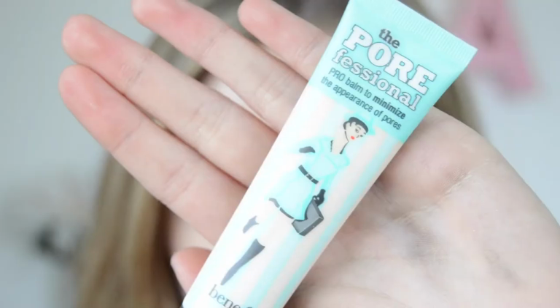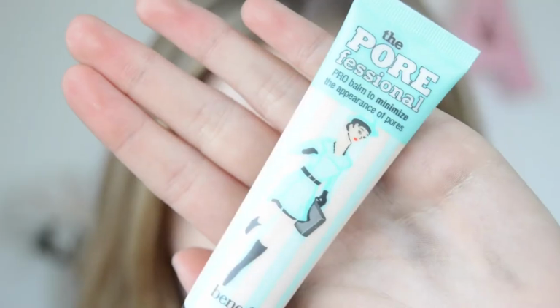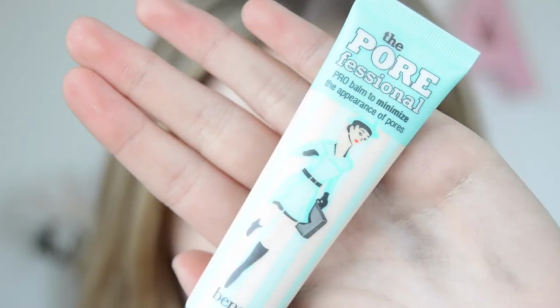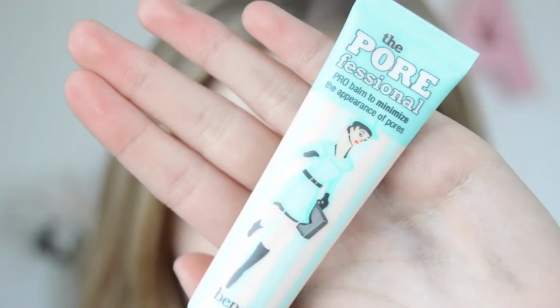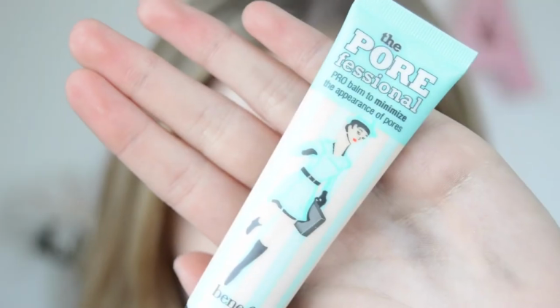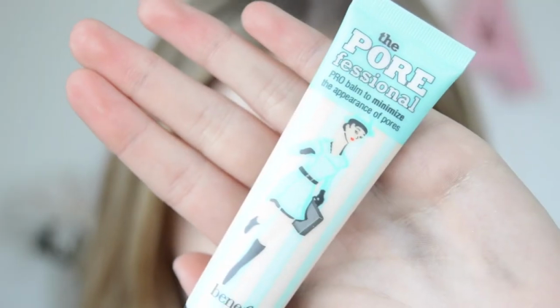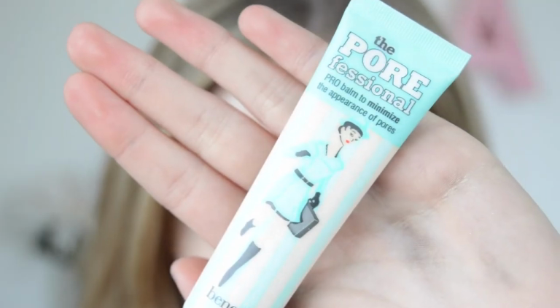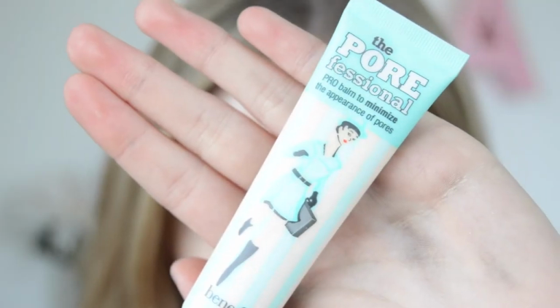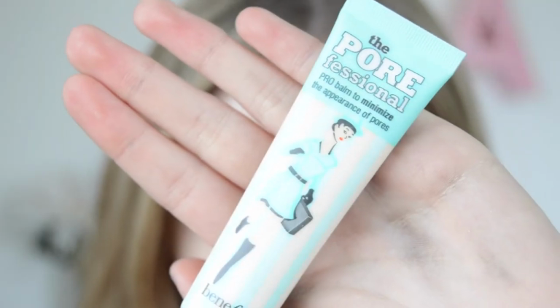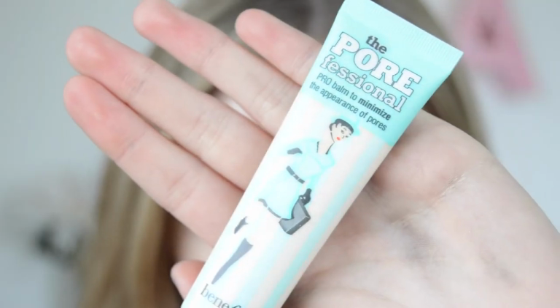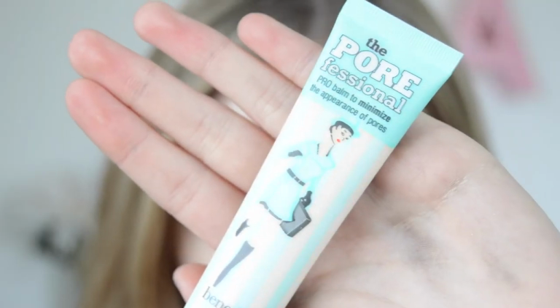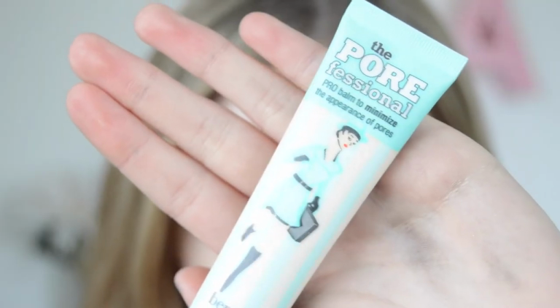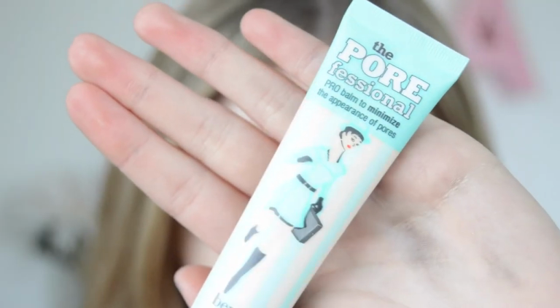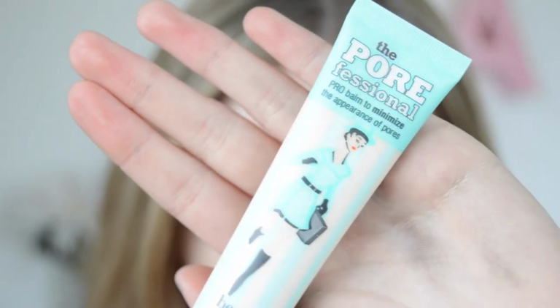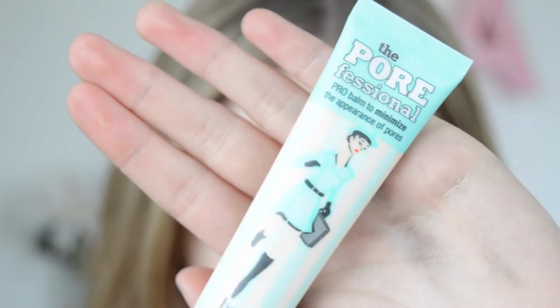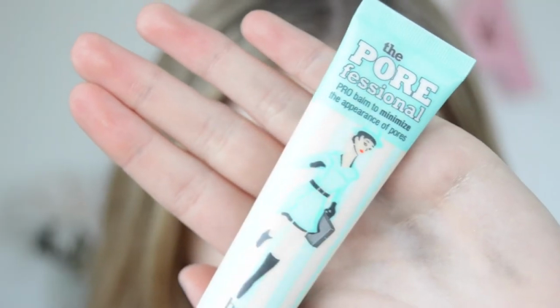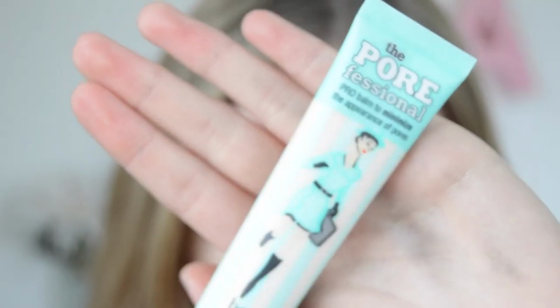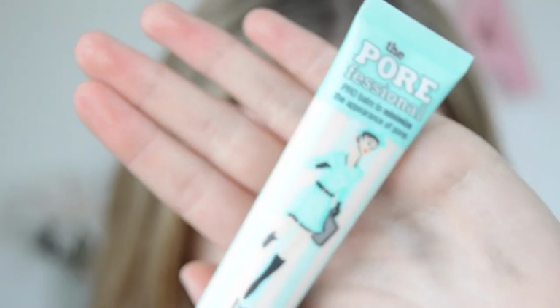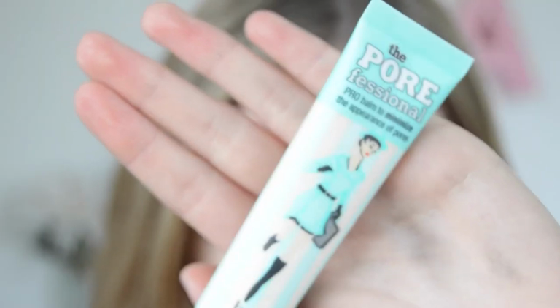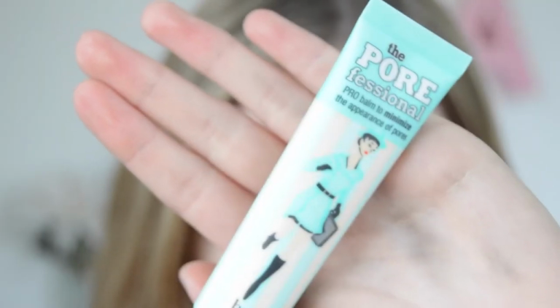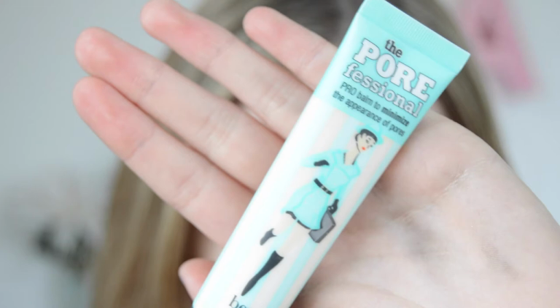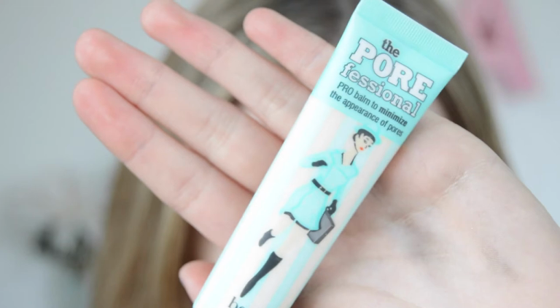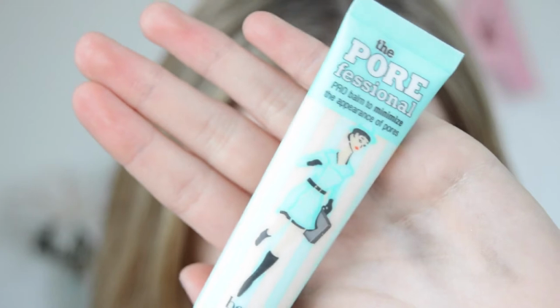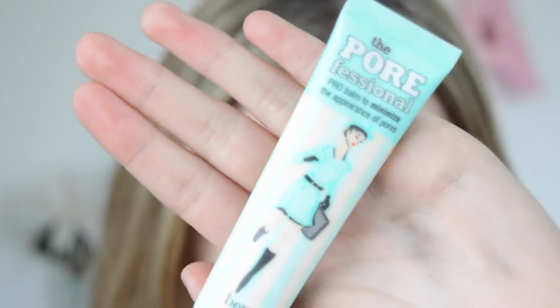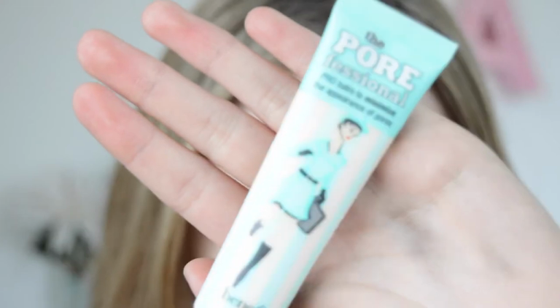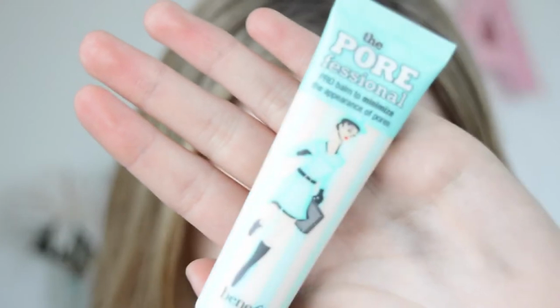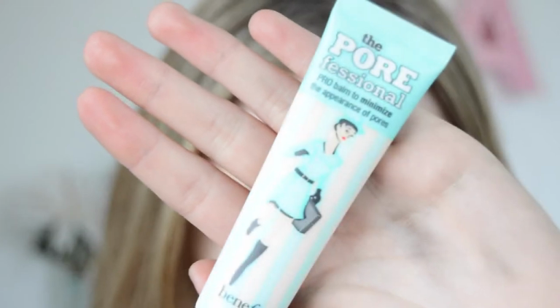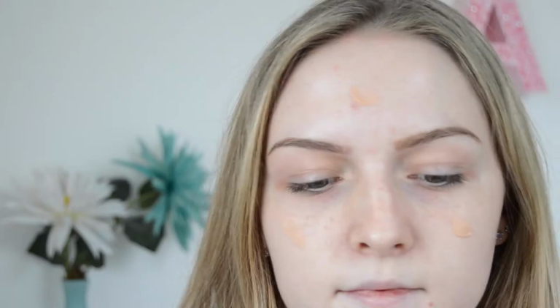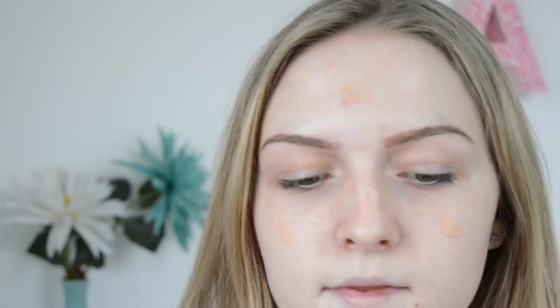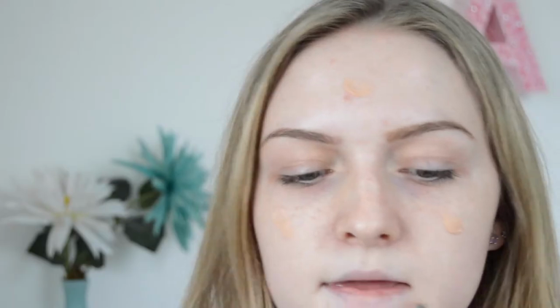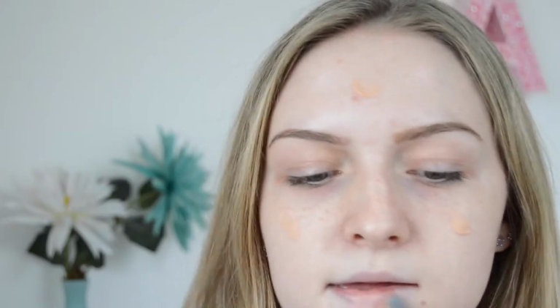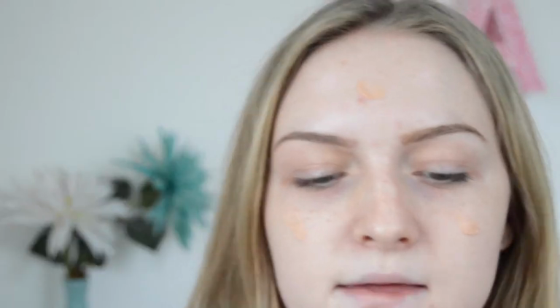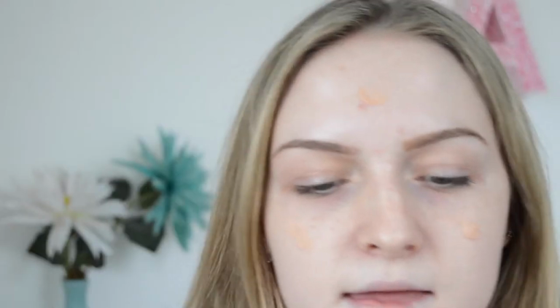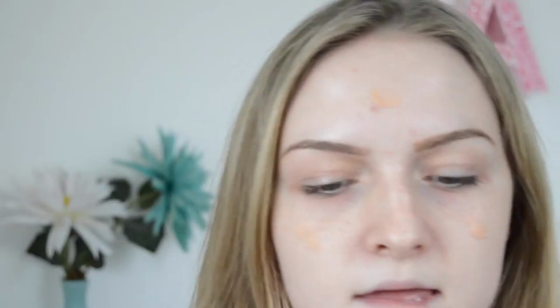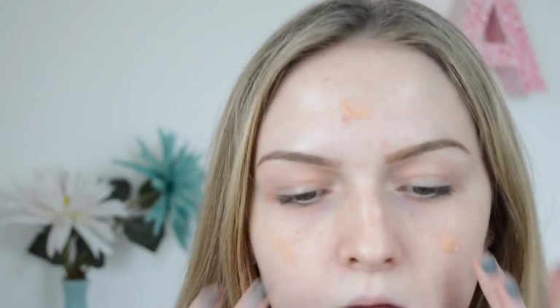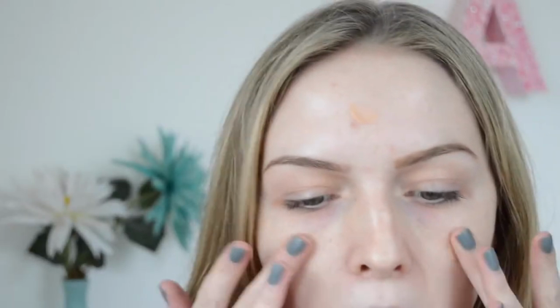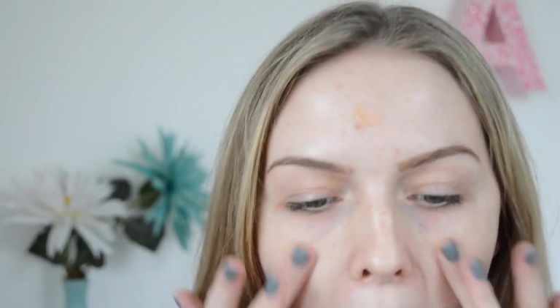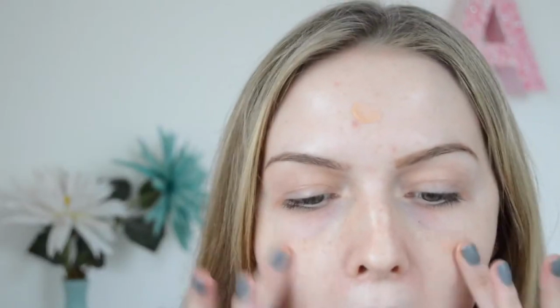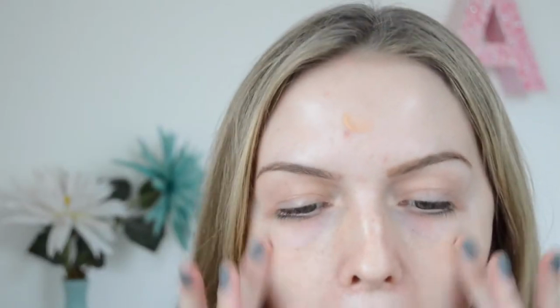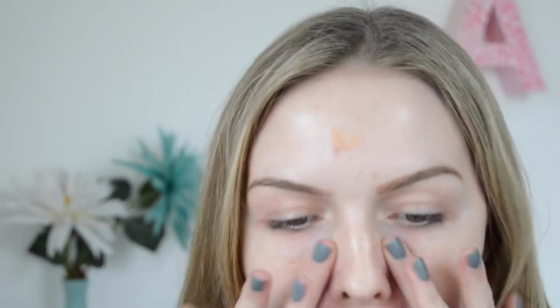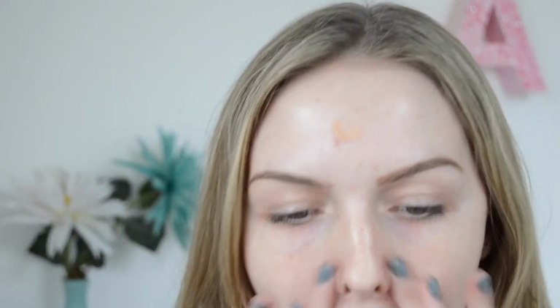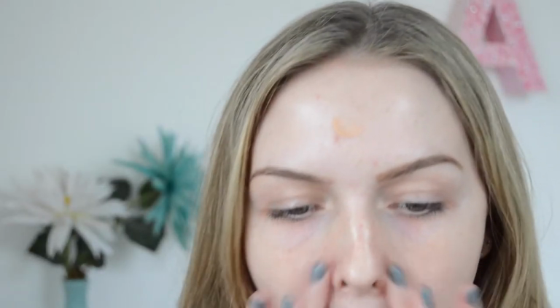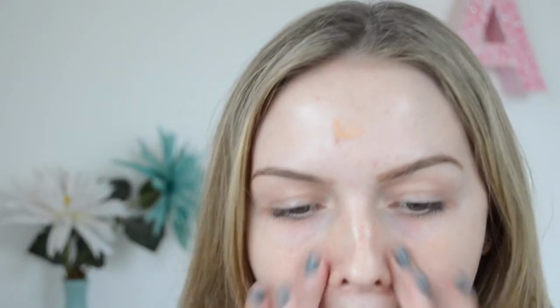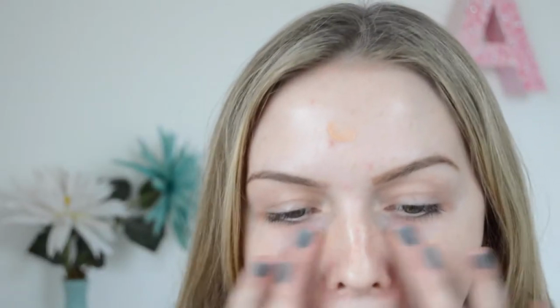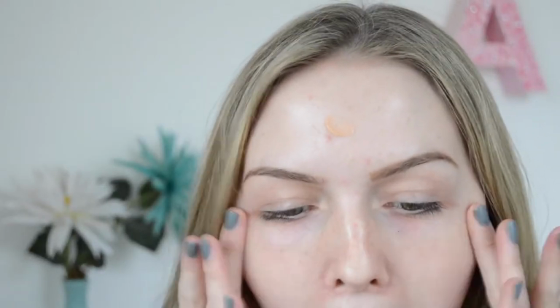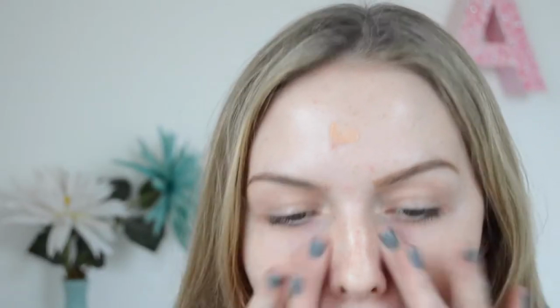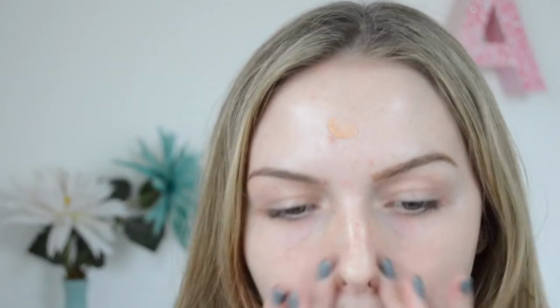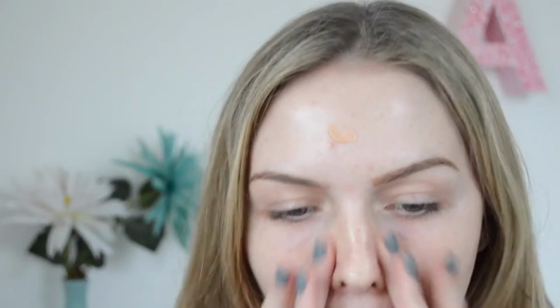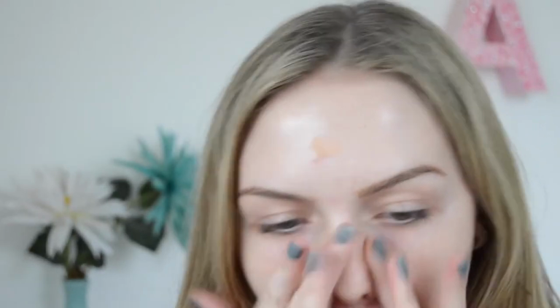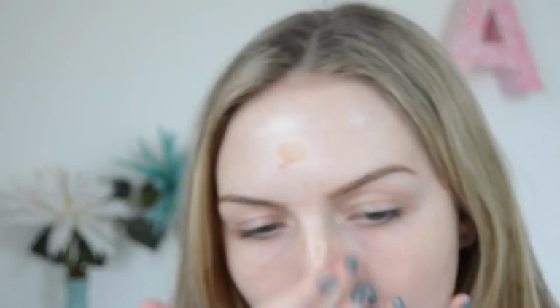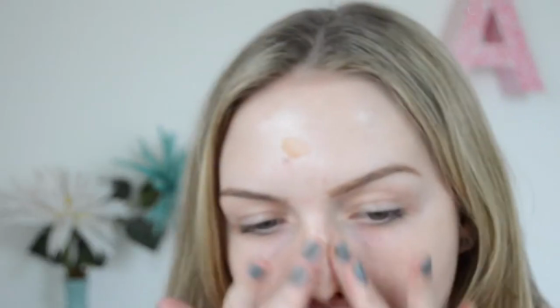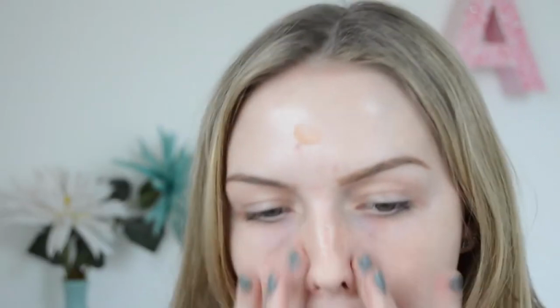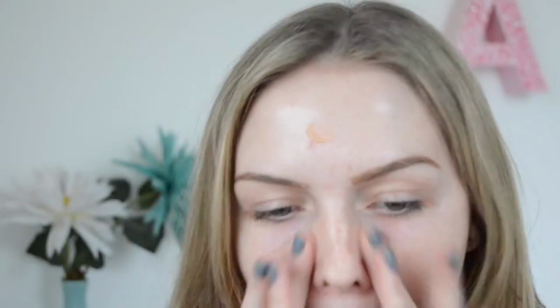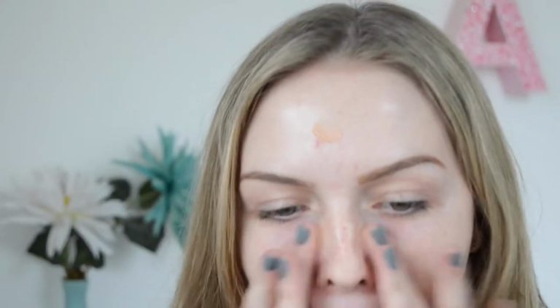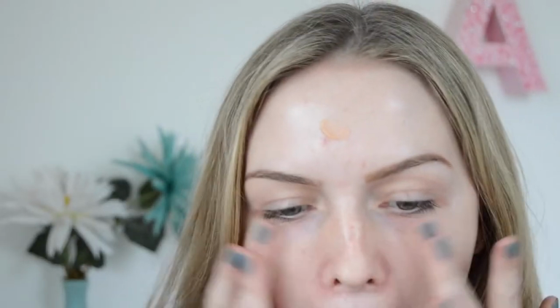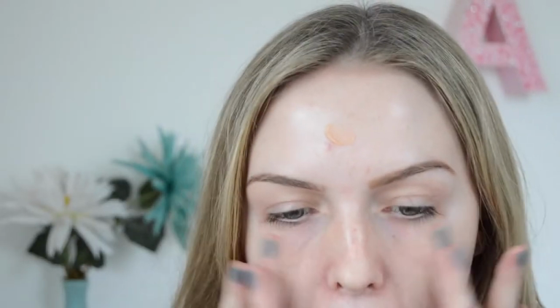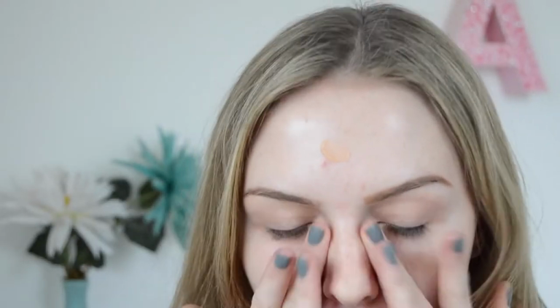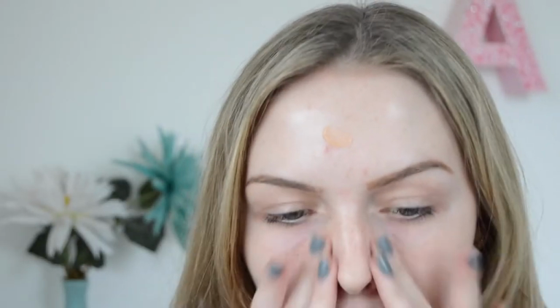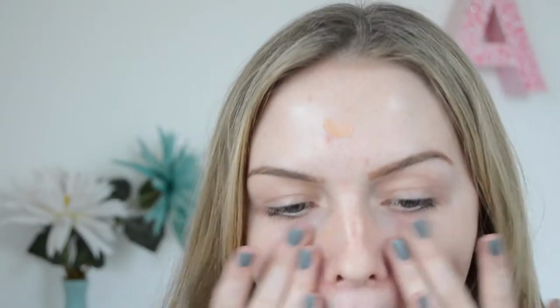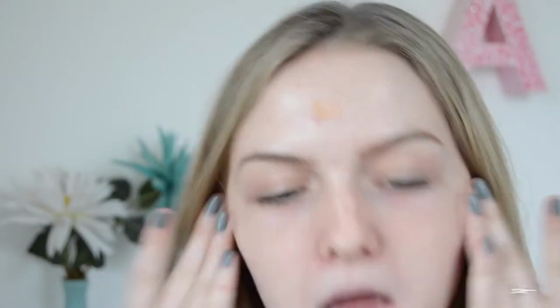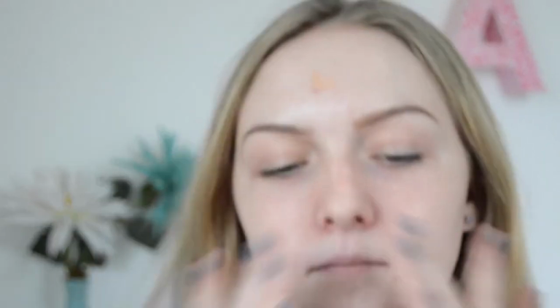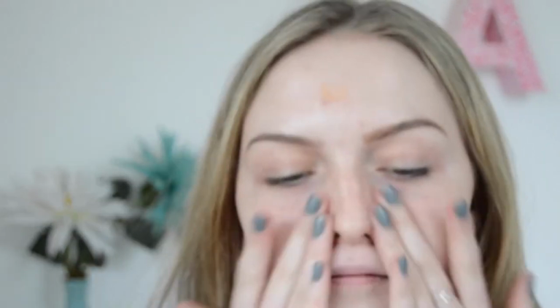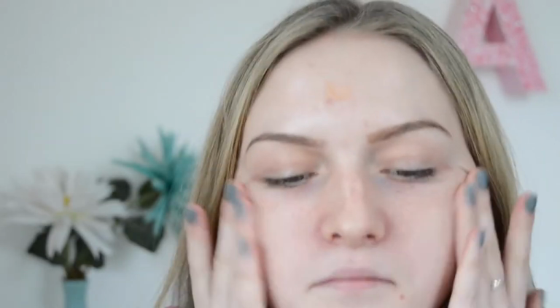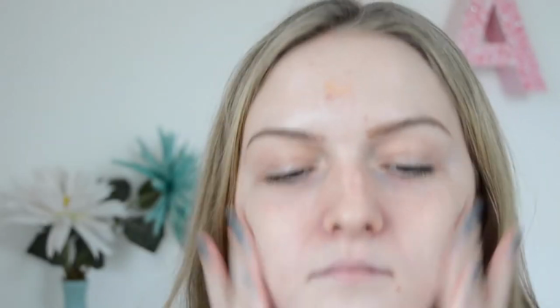For primer I'm going to be using the Porefessional Primer by Benefit. I'm applying this all over my face with my fingertips.